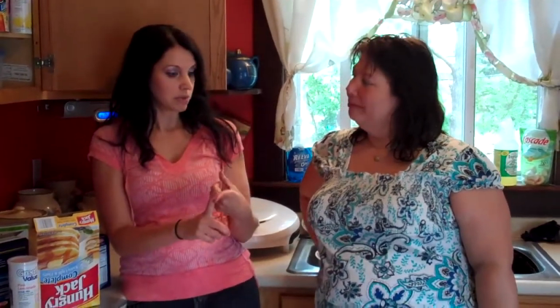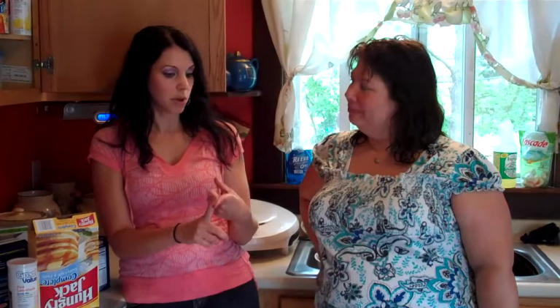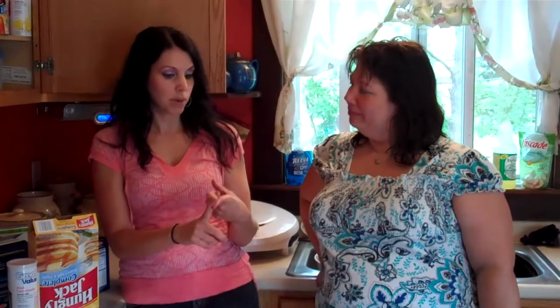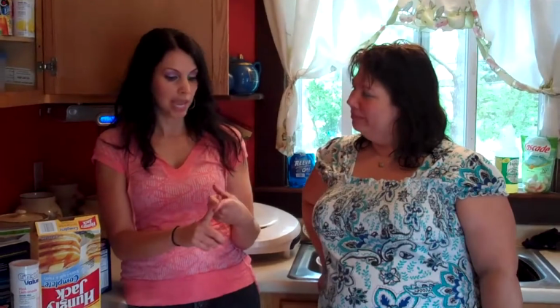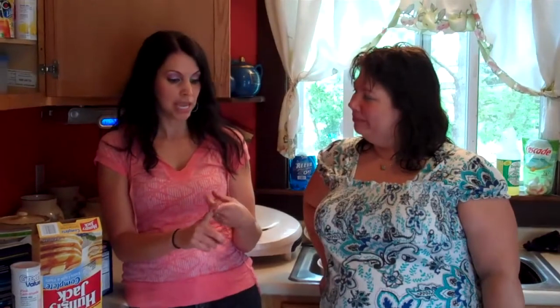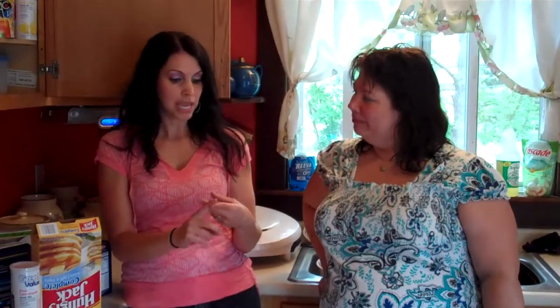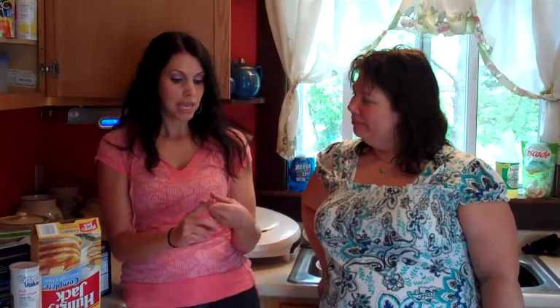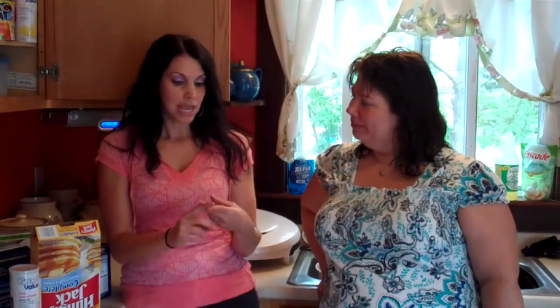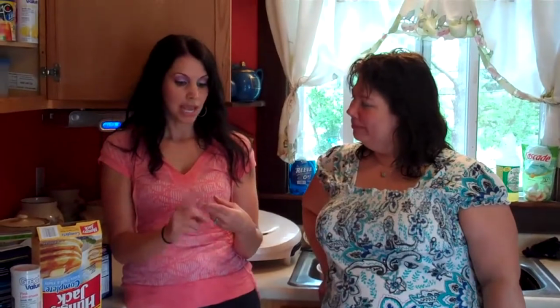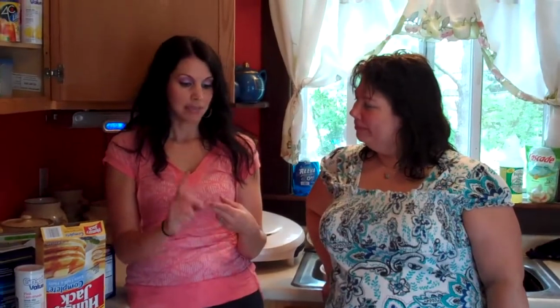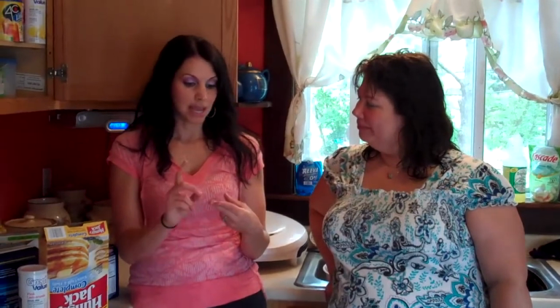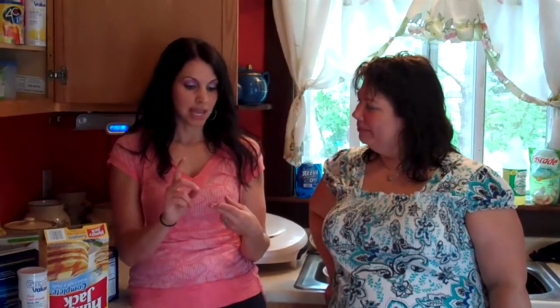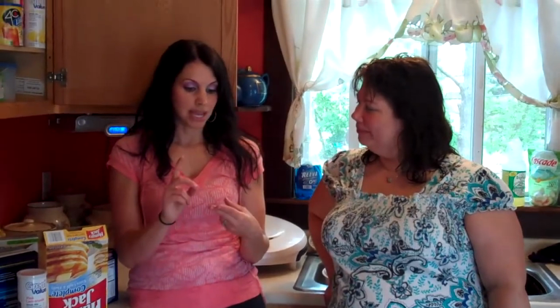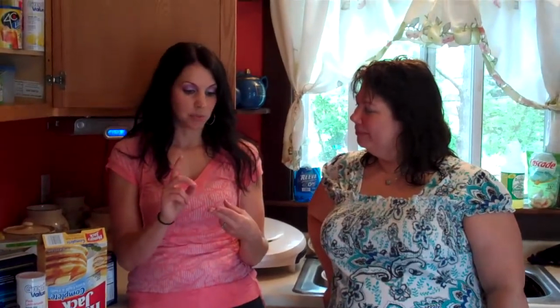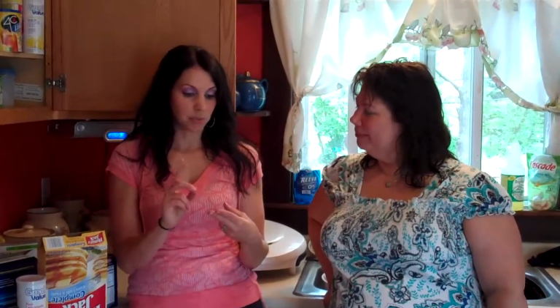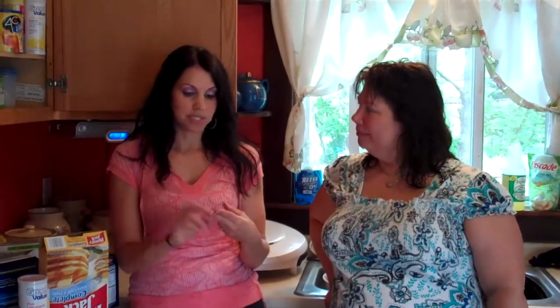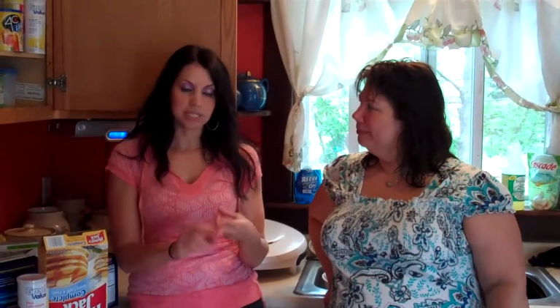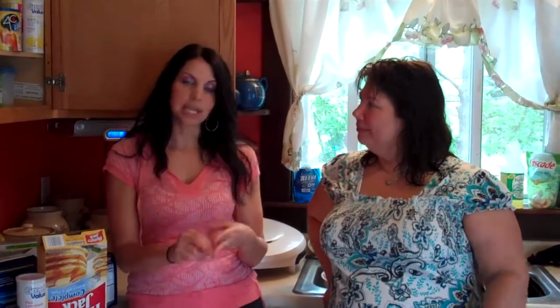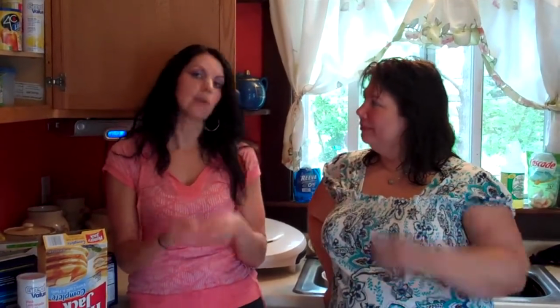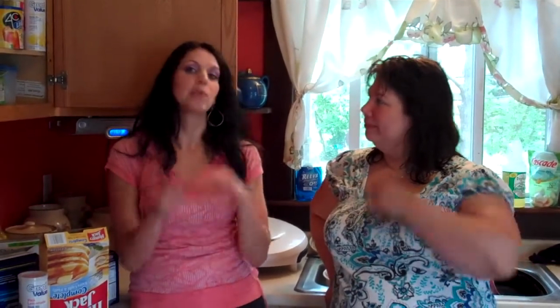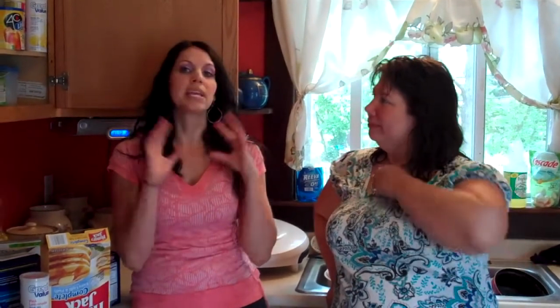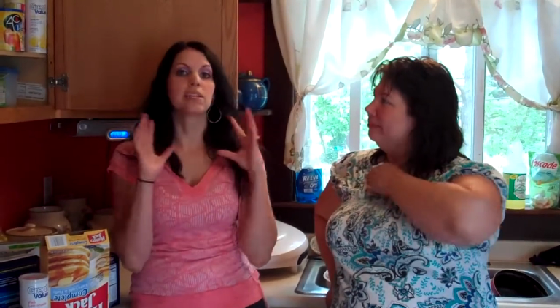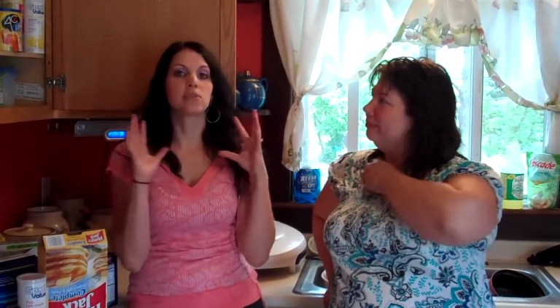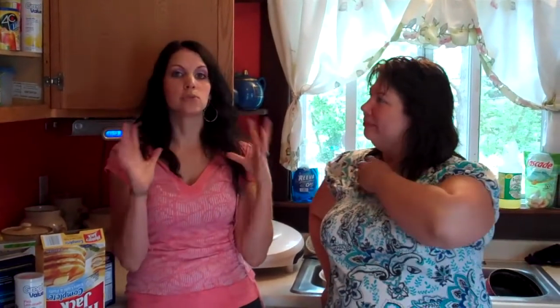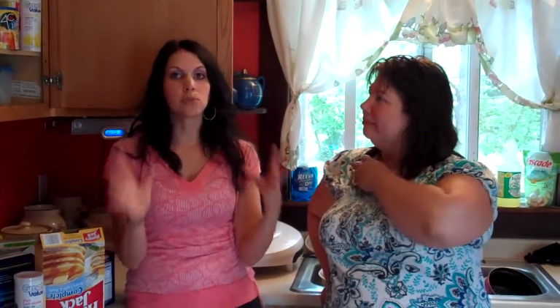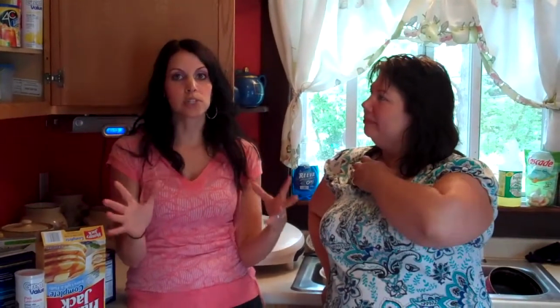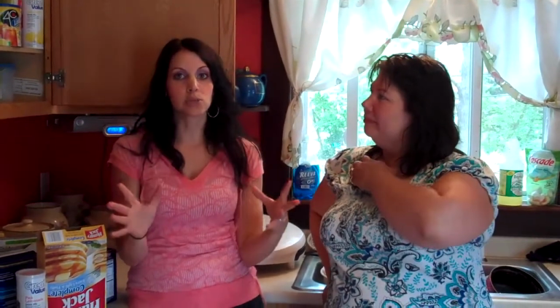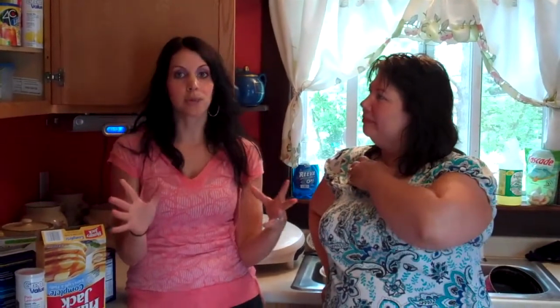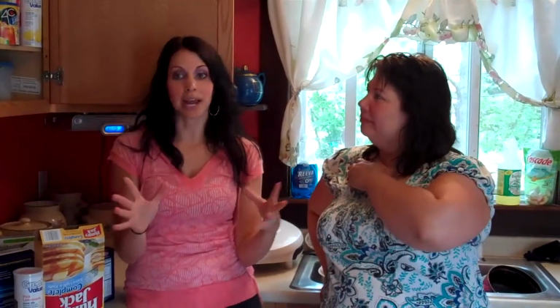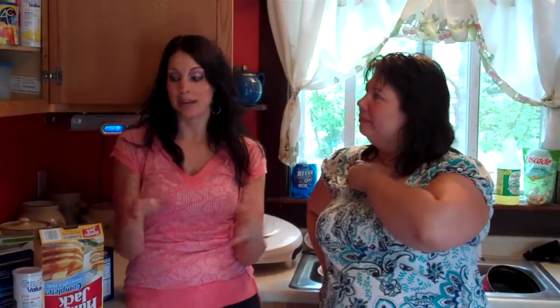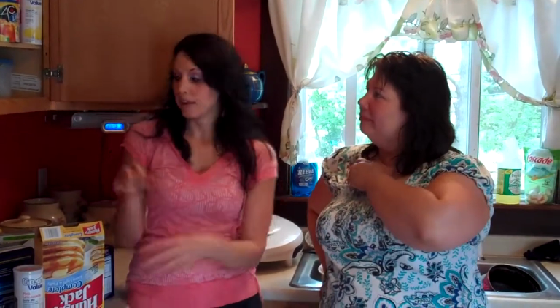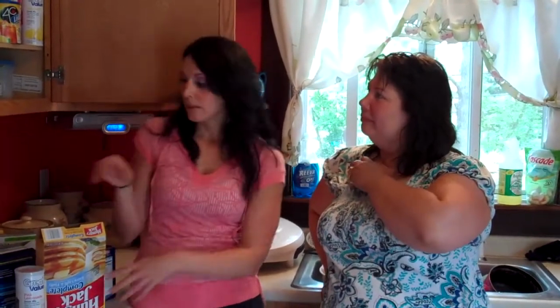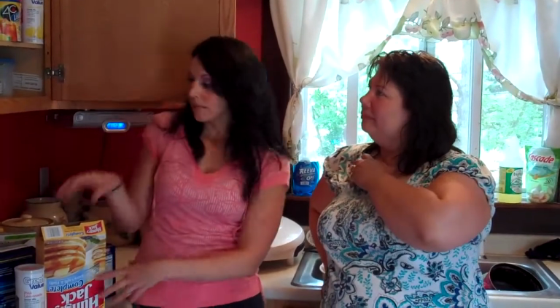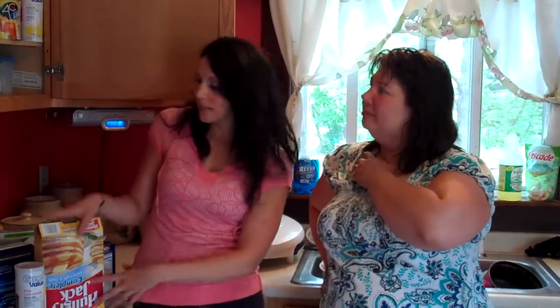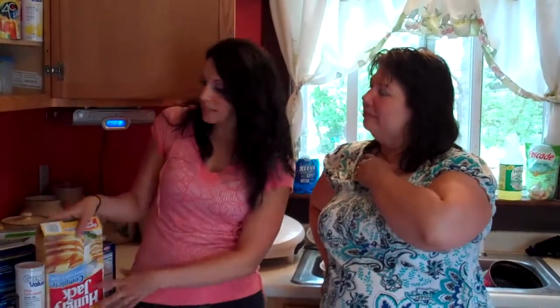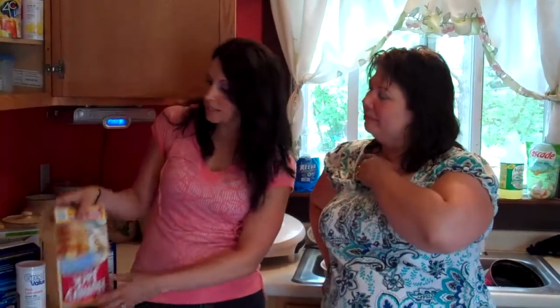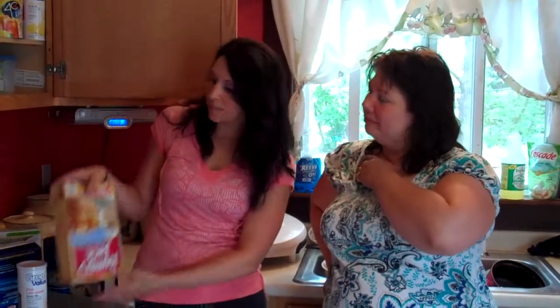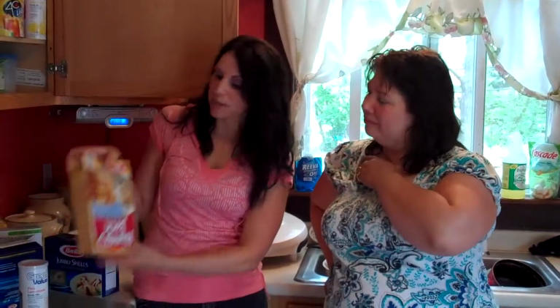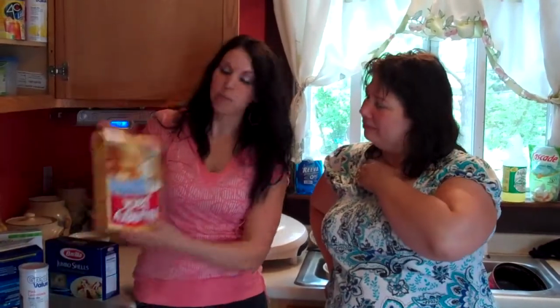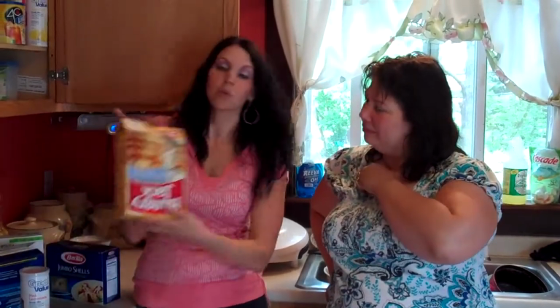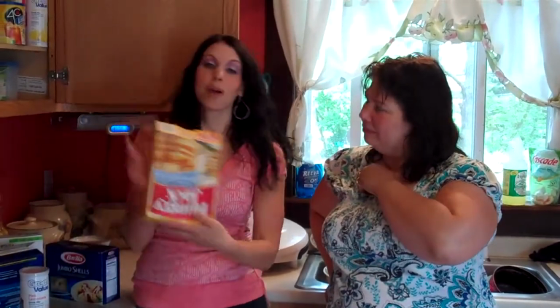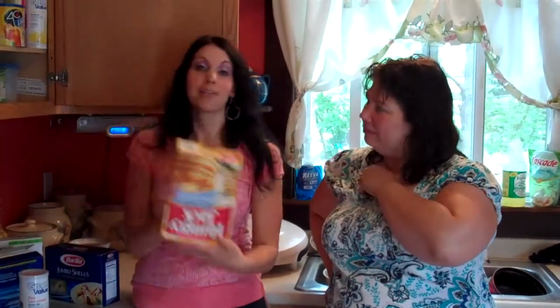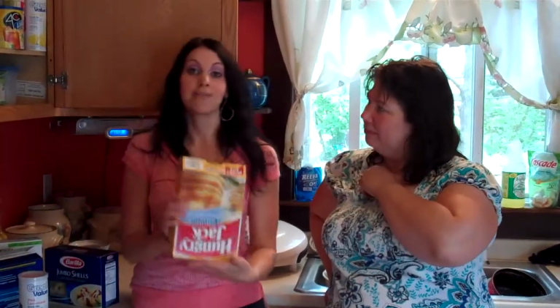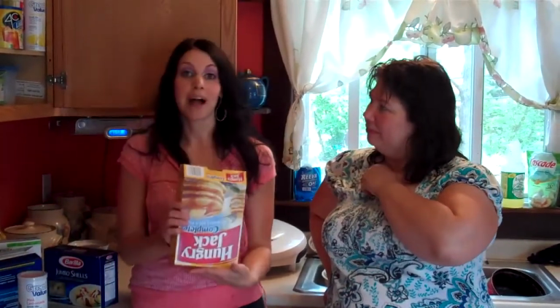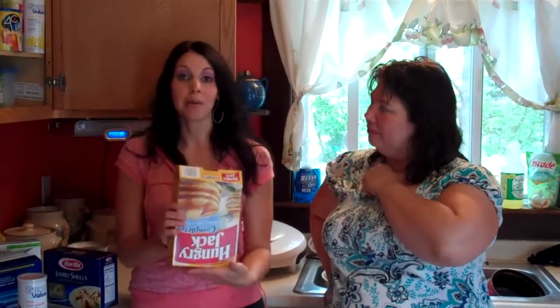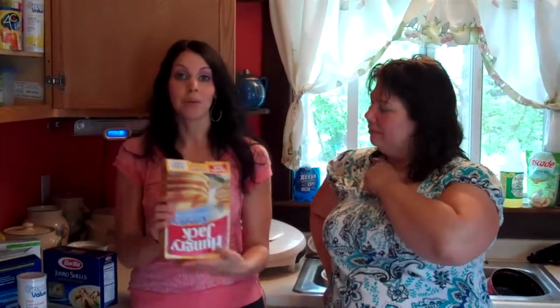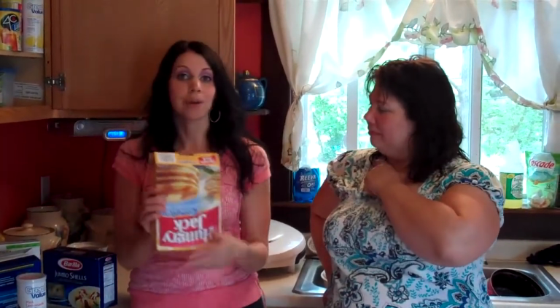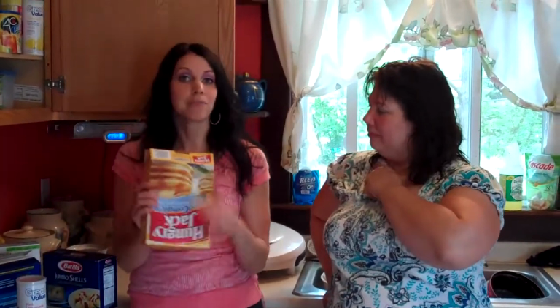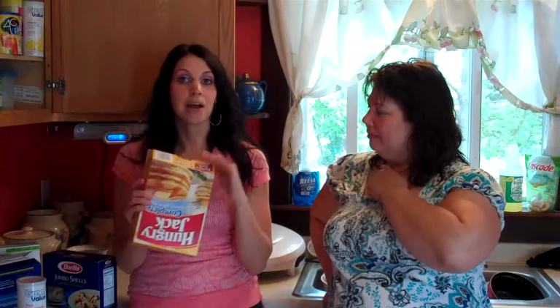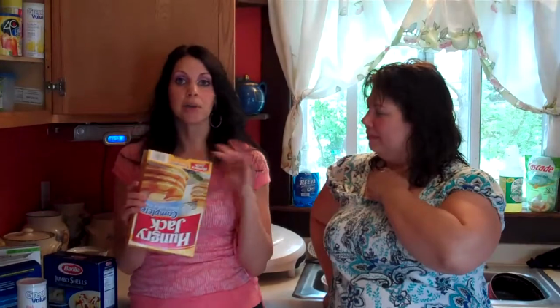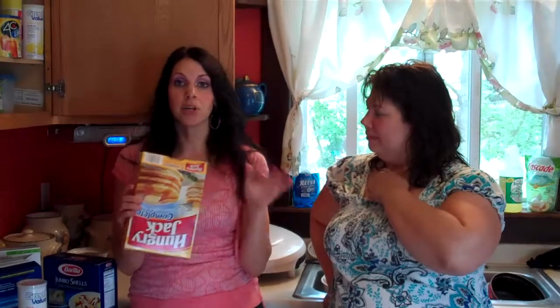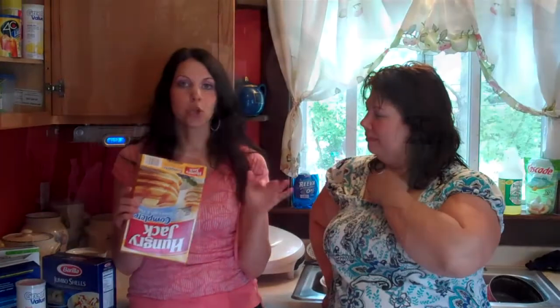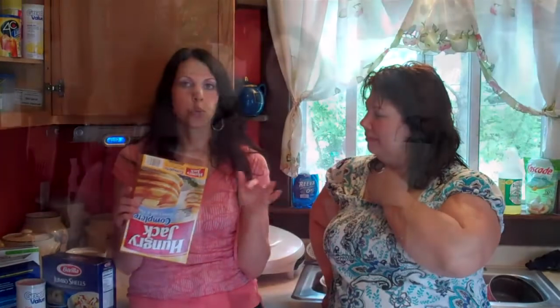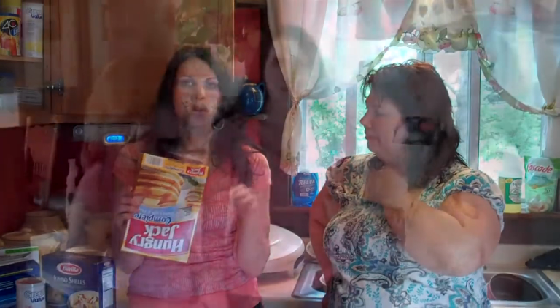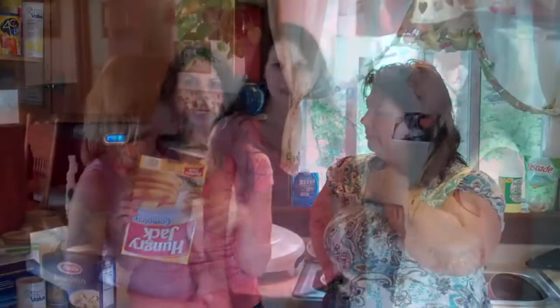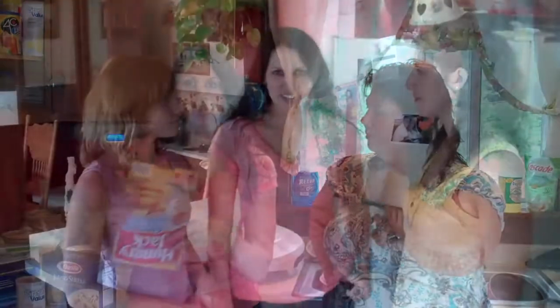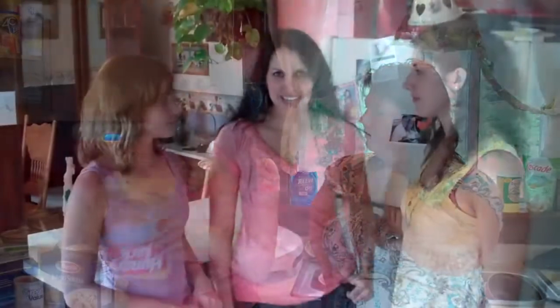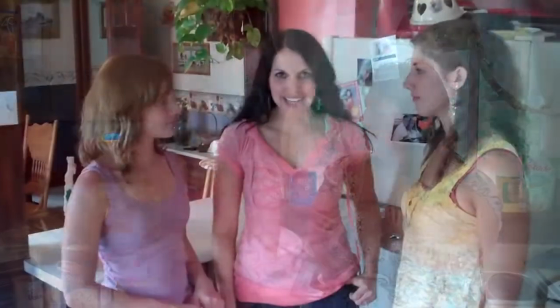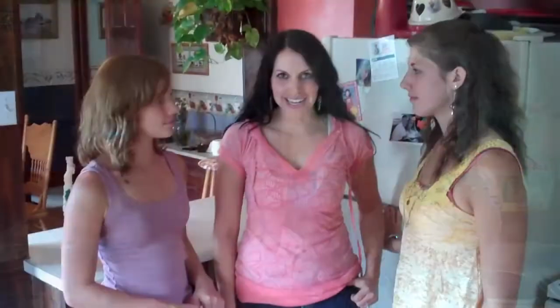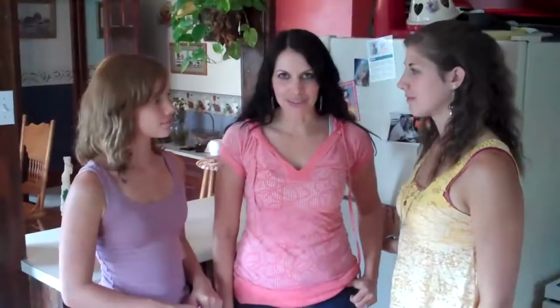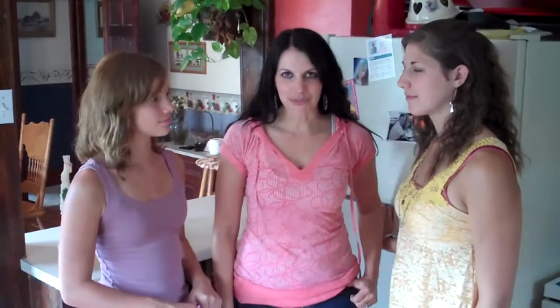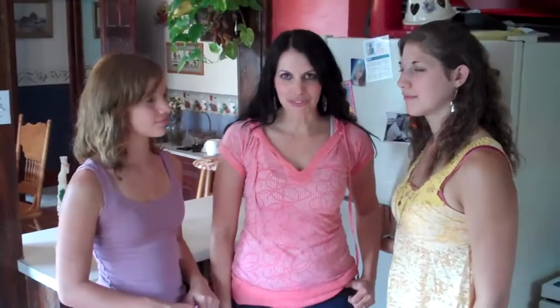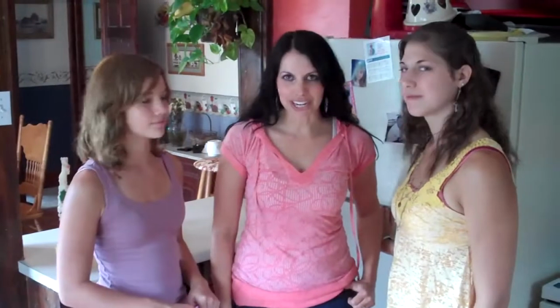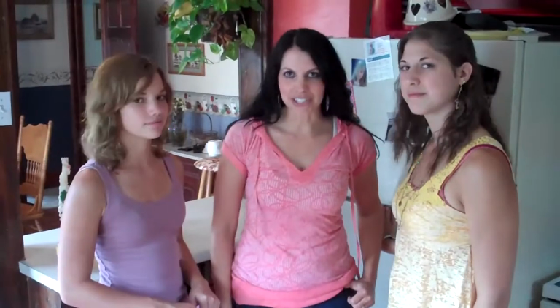Well, if they have to do pancakes, there are whole wheat options. And then, once again, we can't do too much bread — this is made with white flour. White flour — we're about to clean out the fridge.